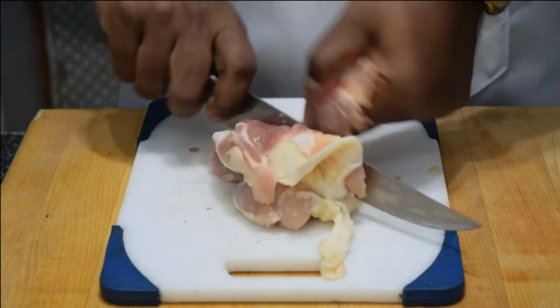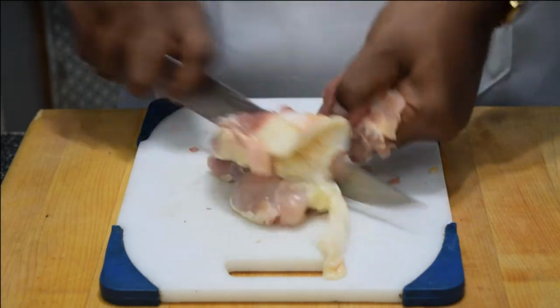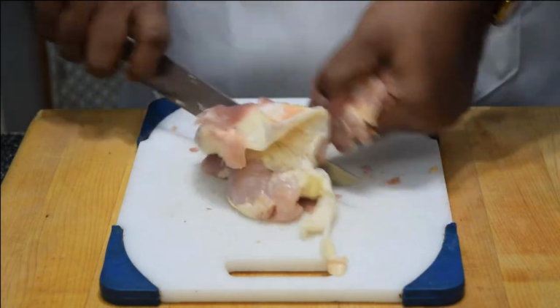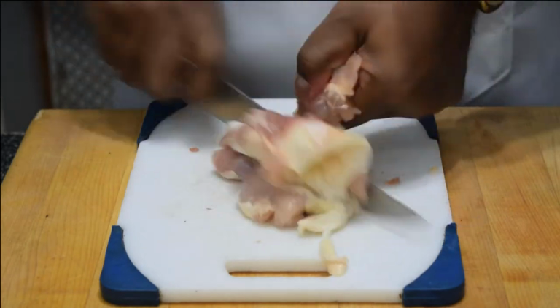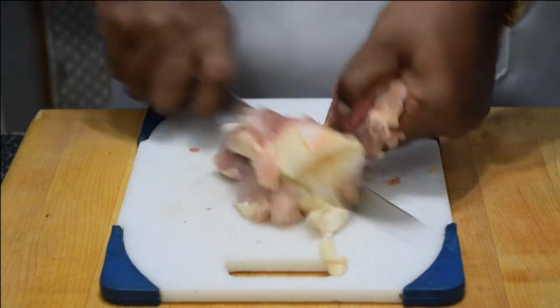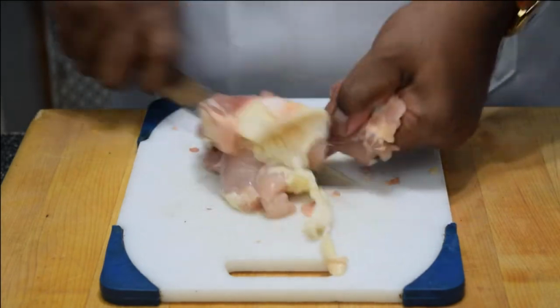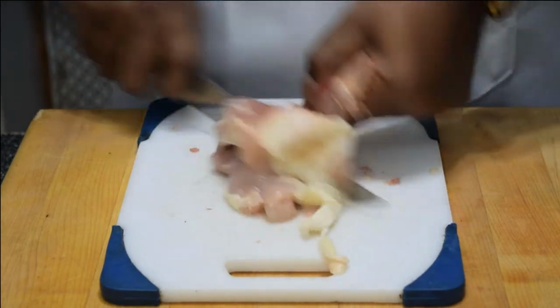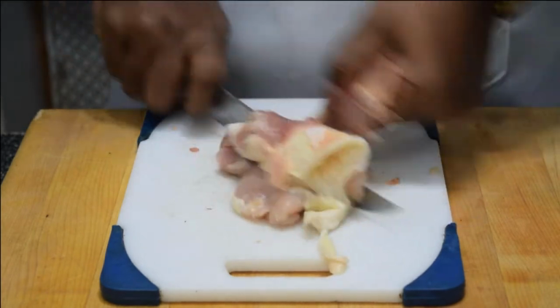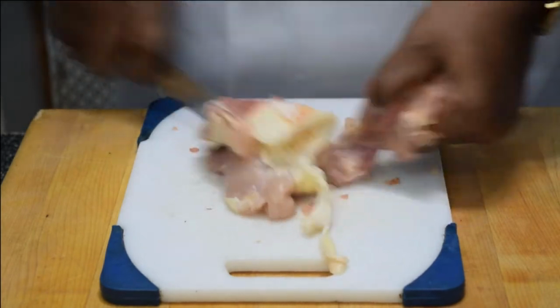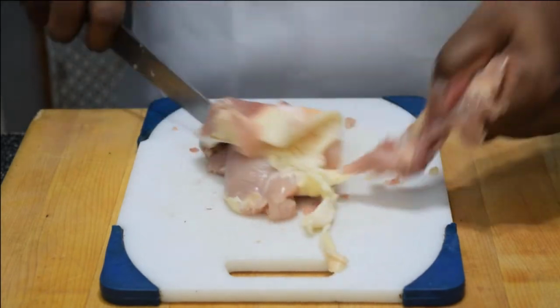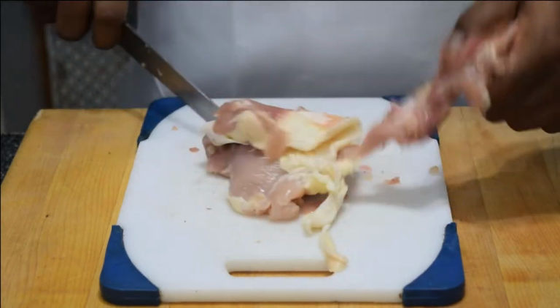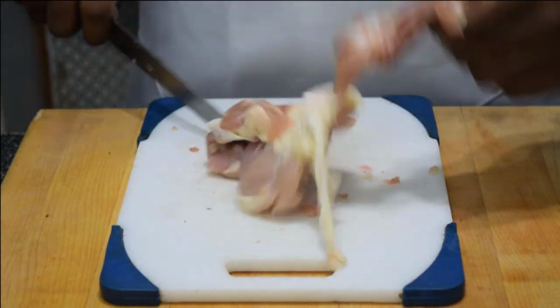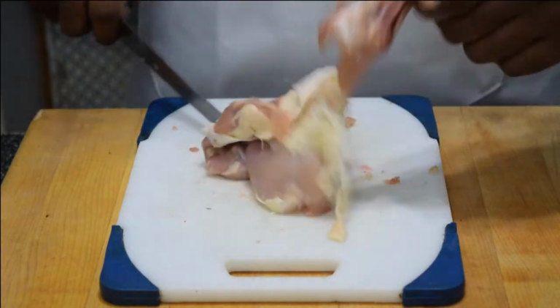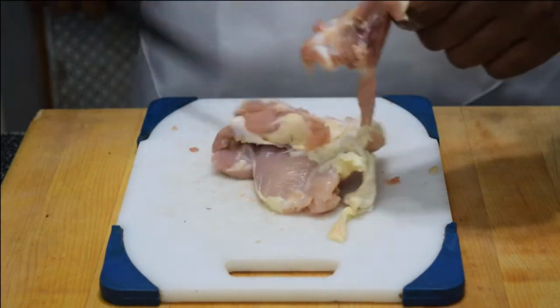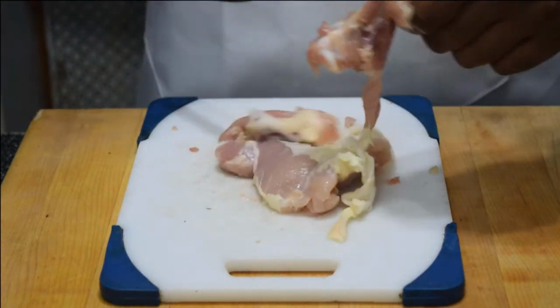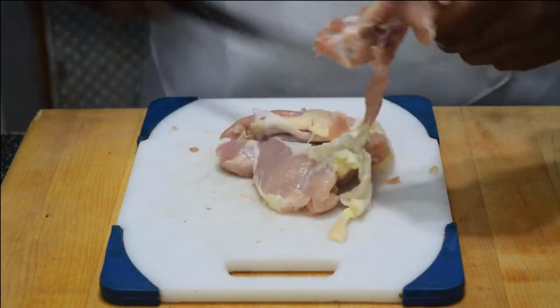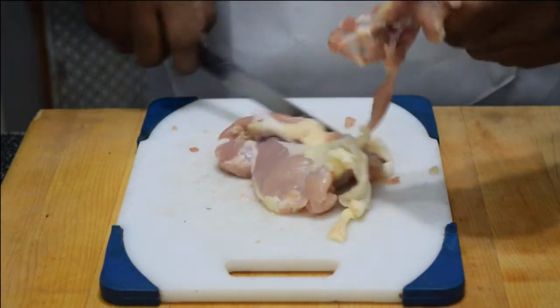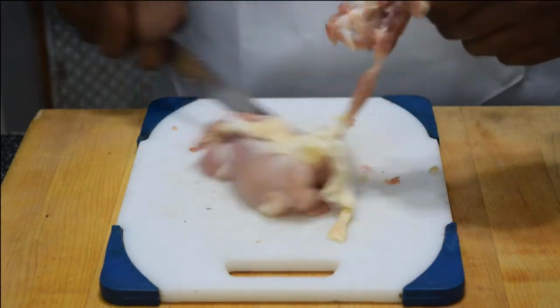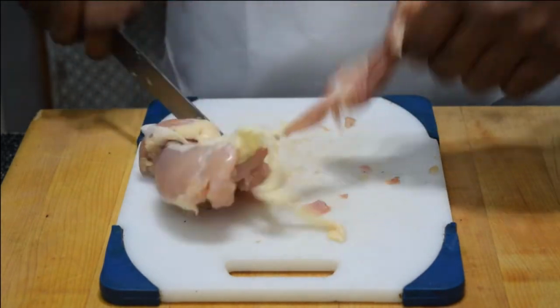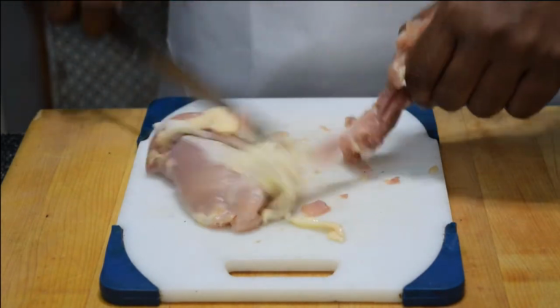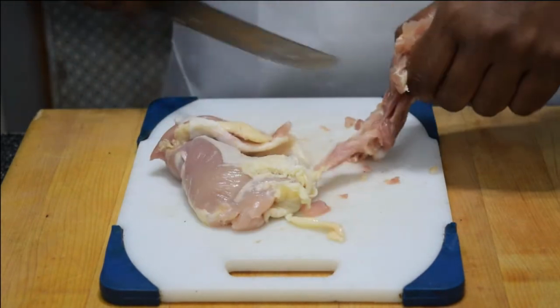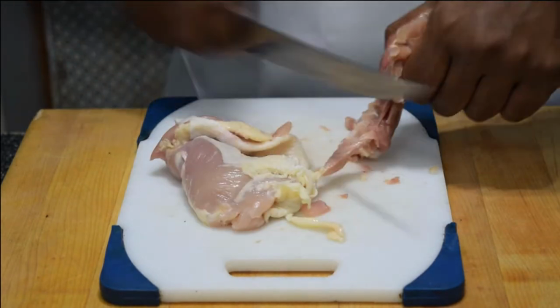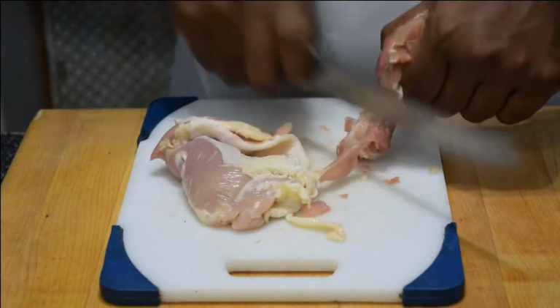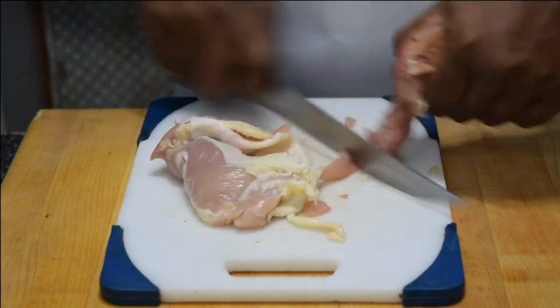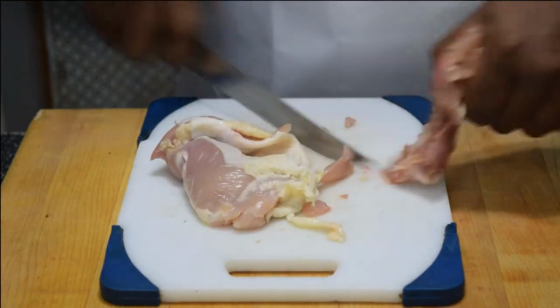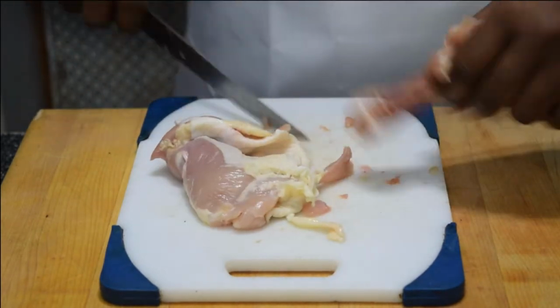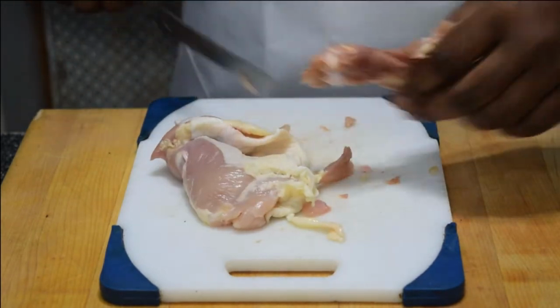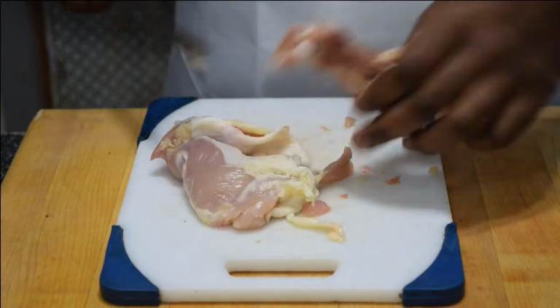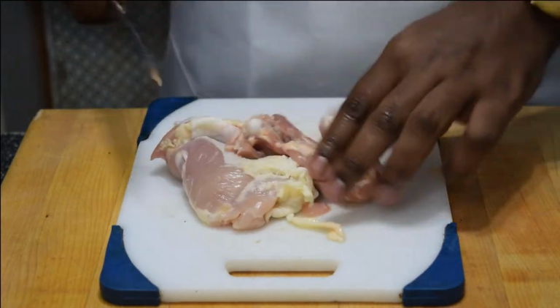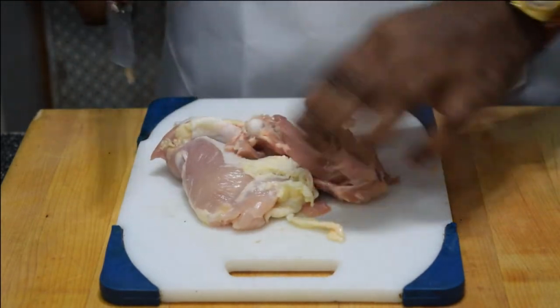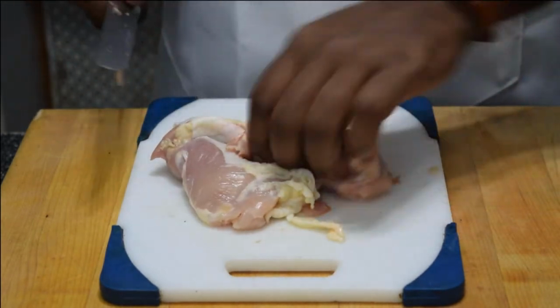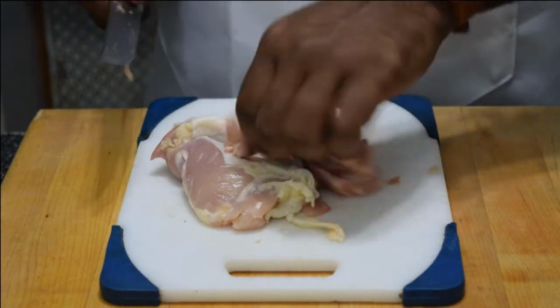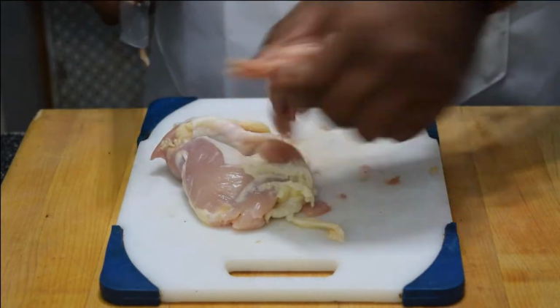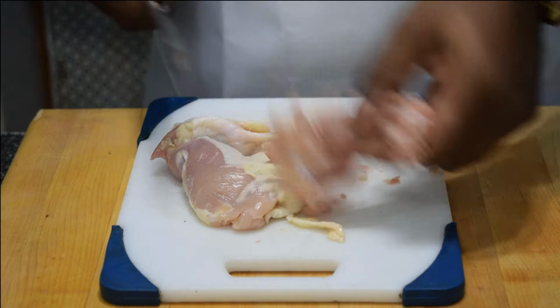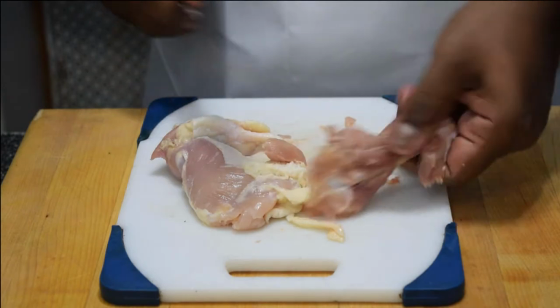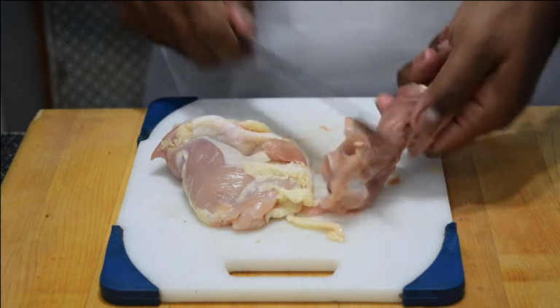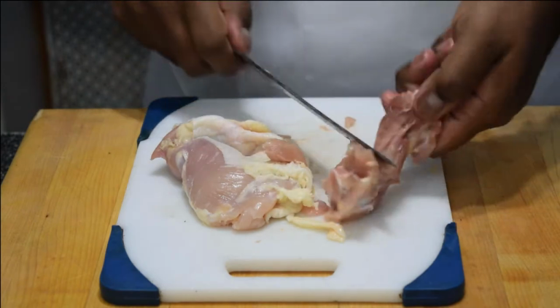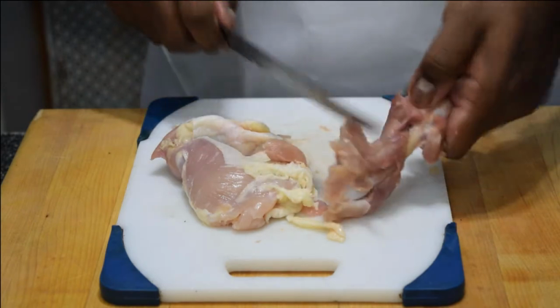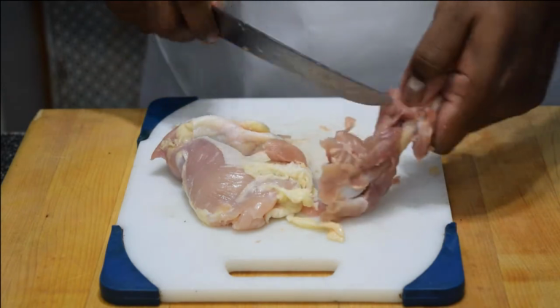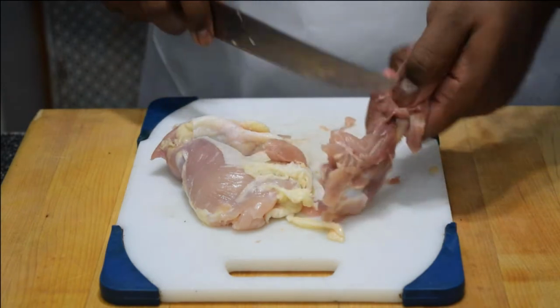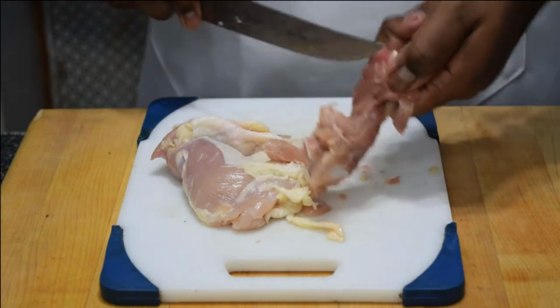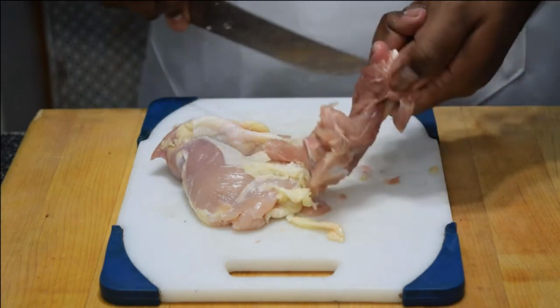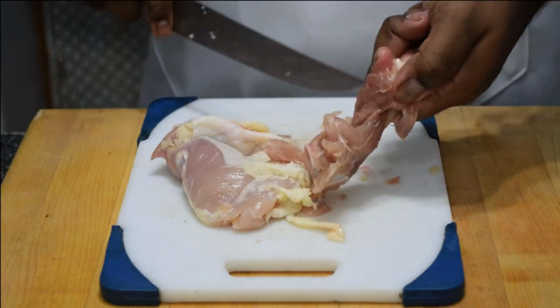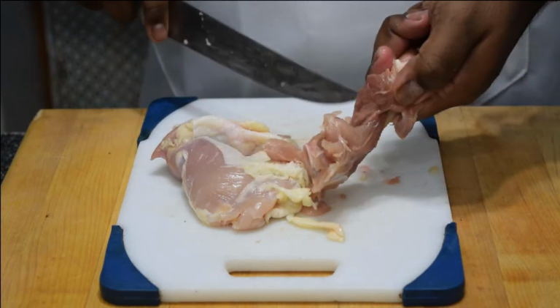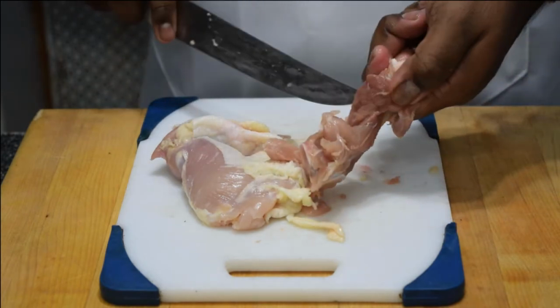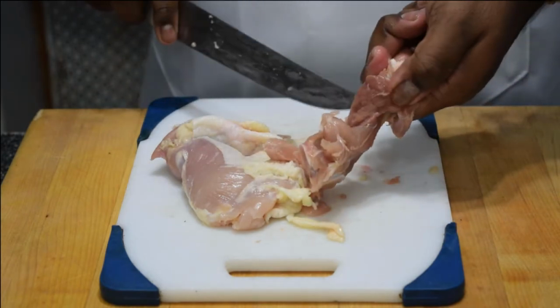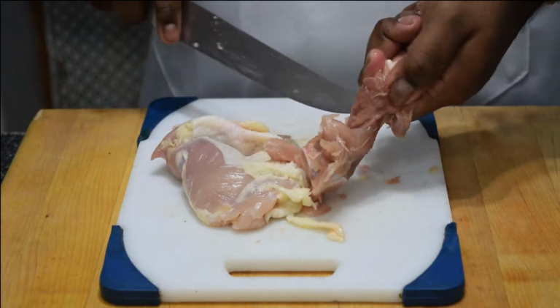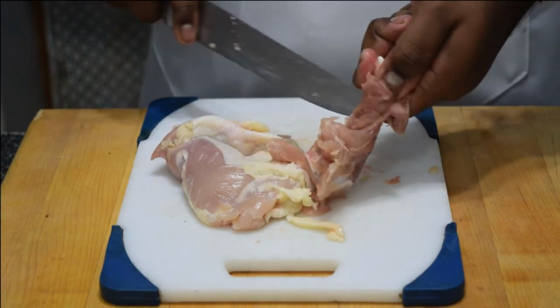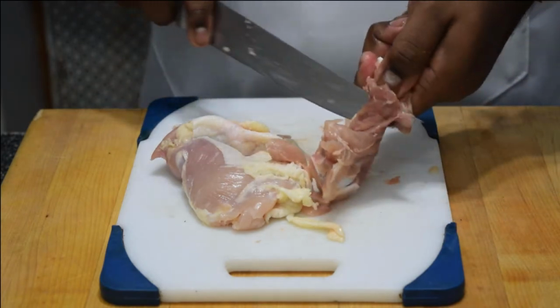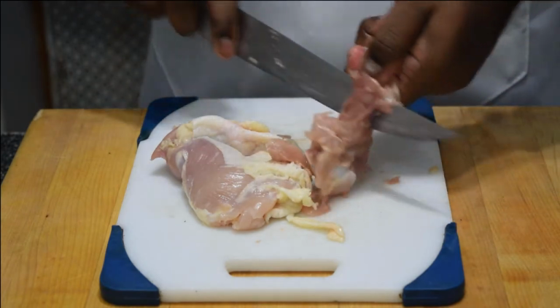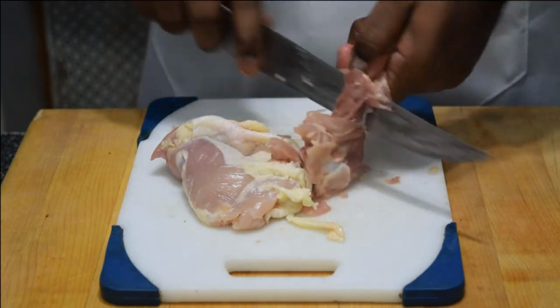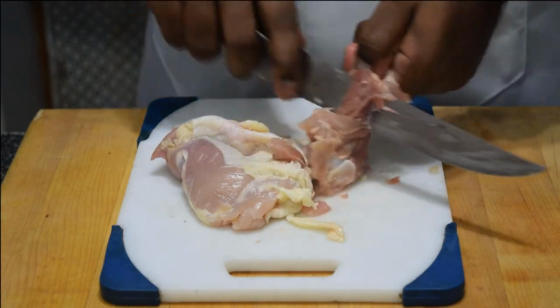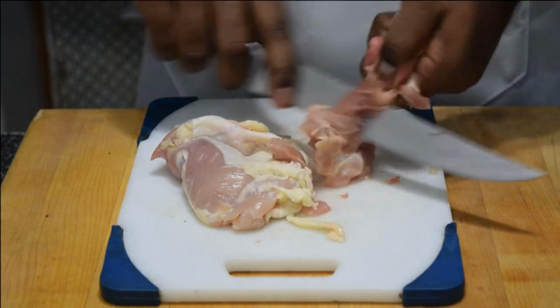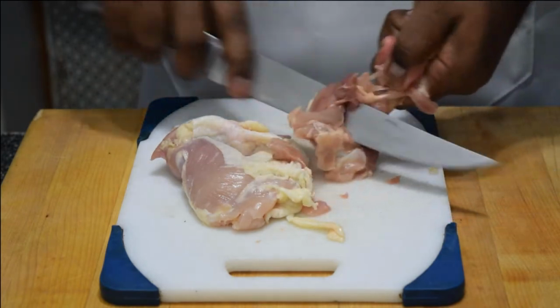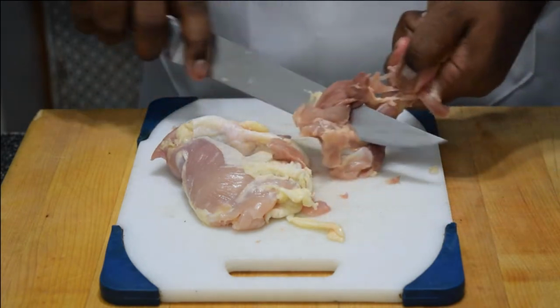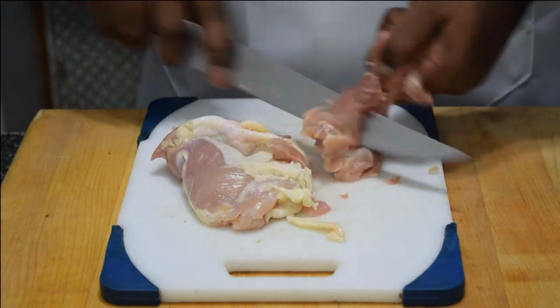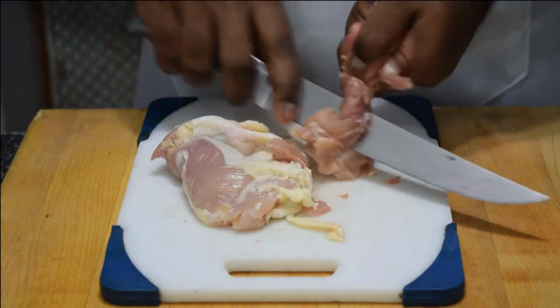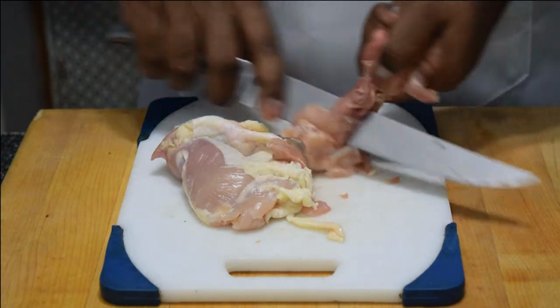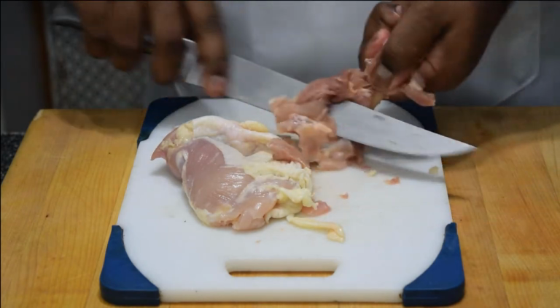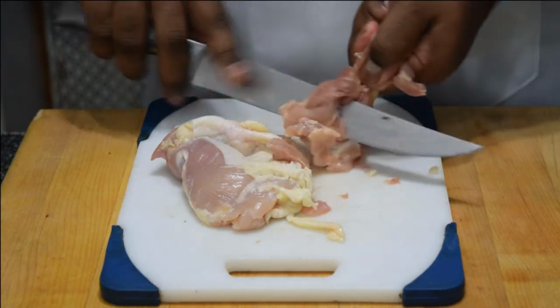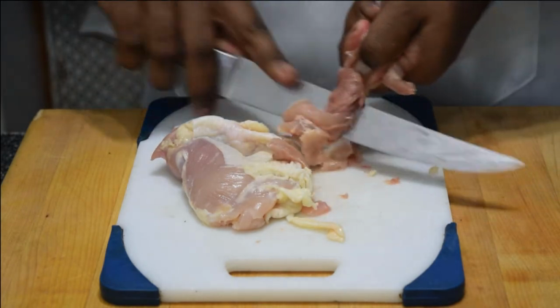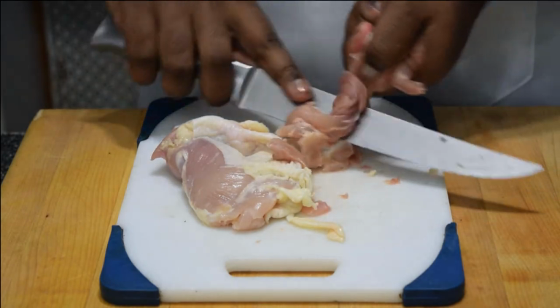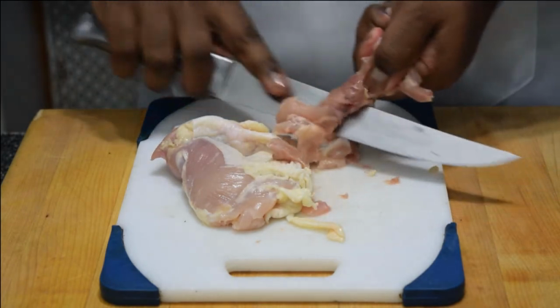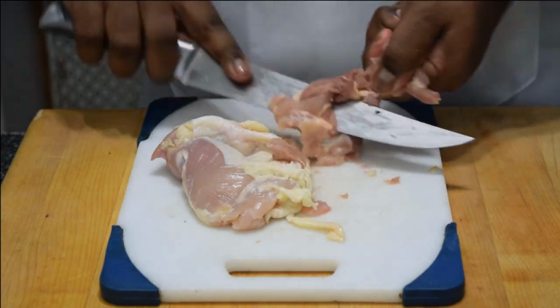Now you just make two small slits in the back of the thigh, slip your knife right under, and take that bone out. Trim off any excess meat on the bone because you're gonna need that.